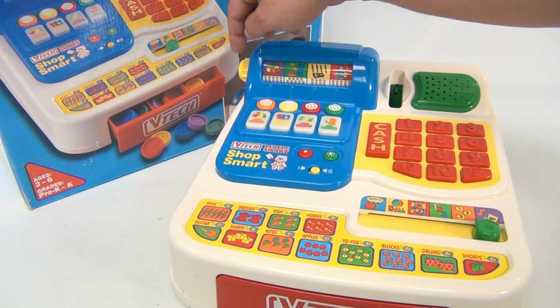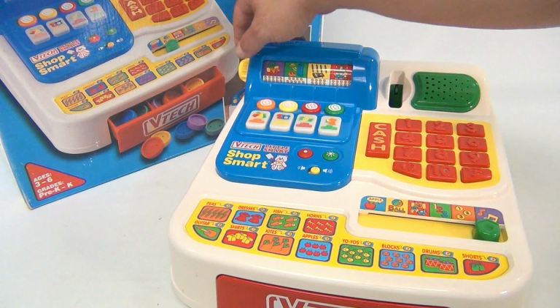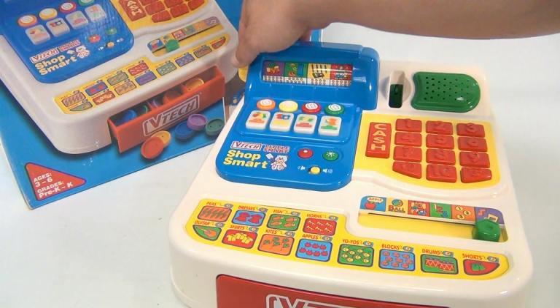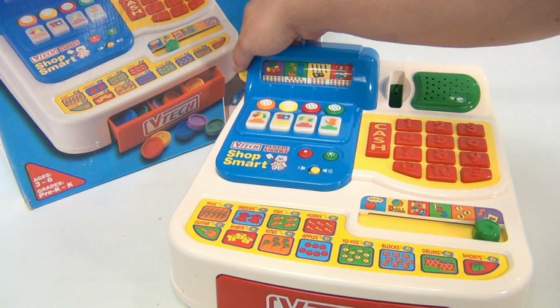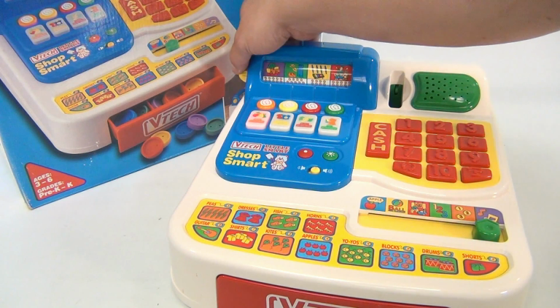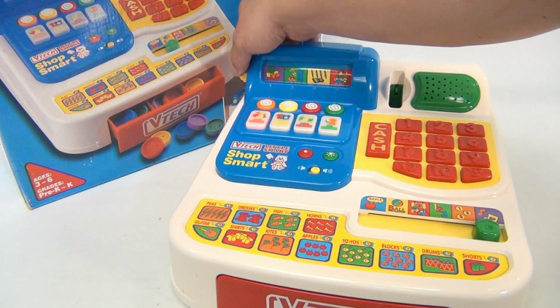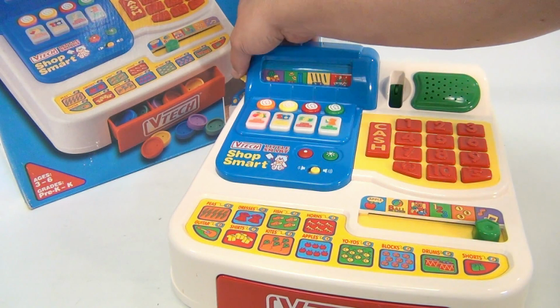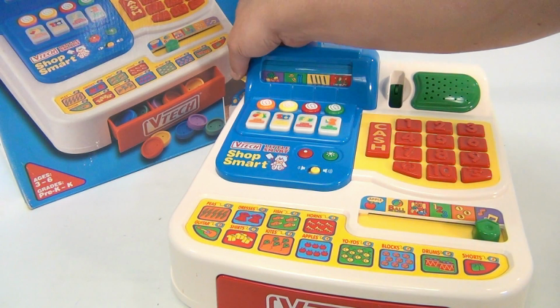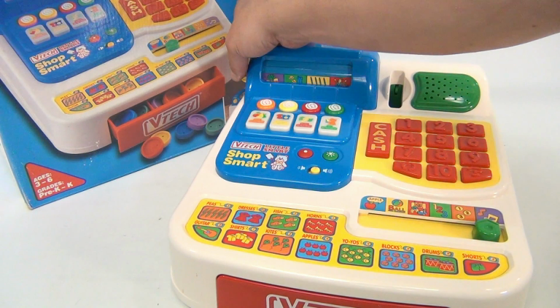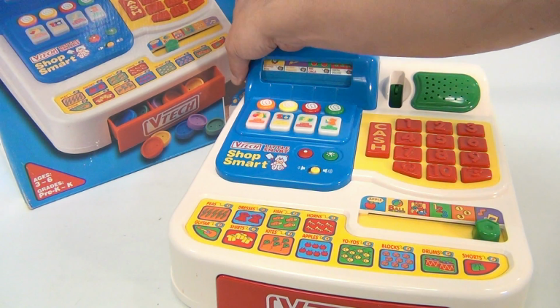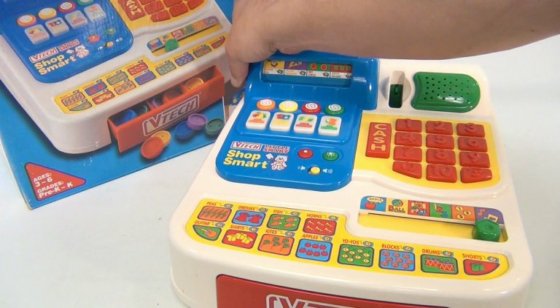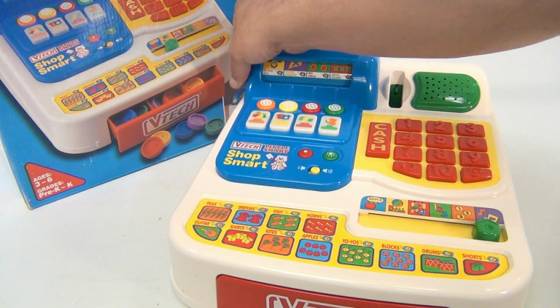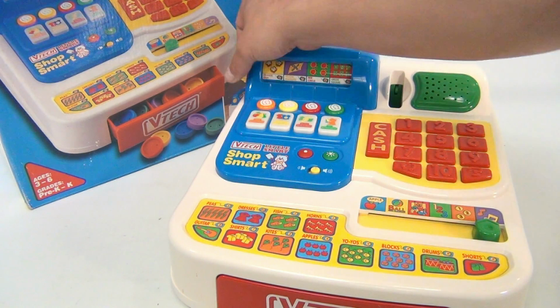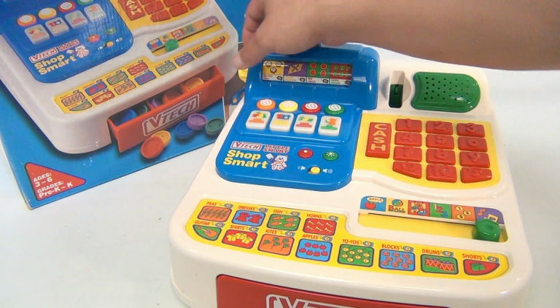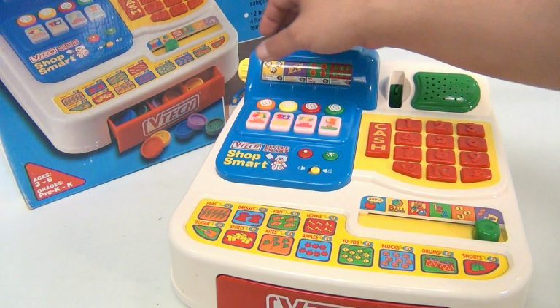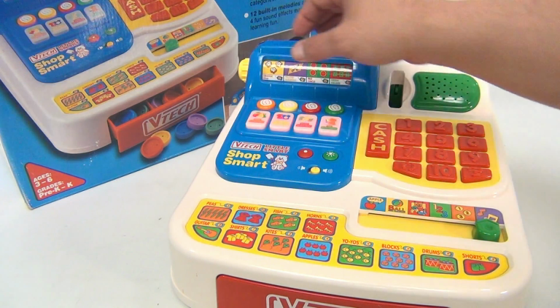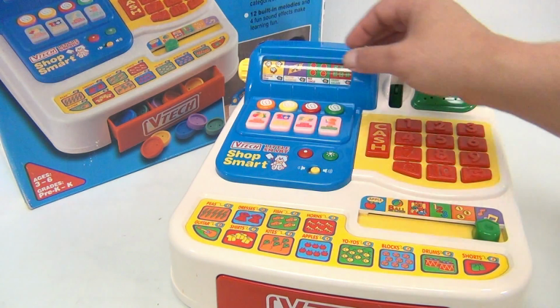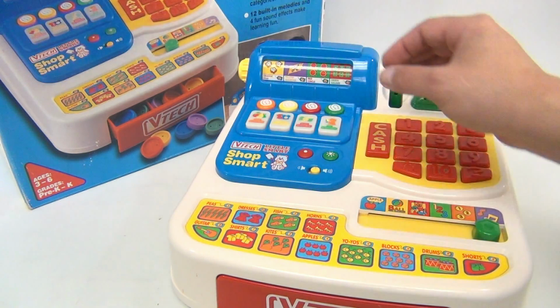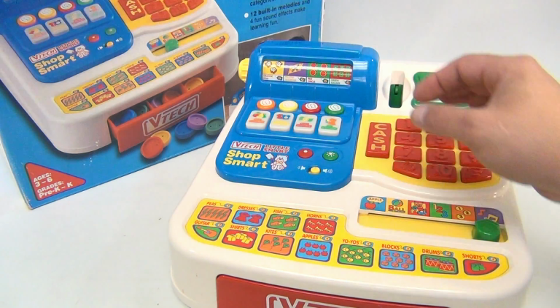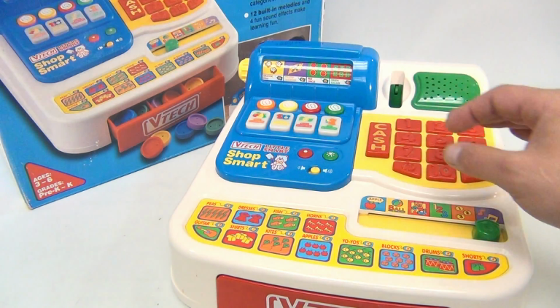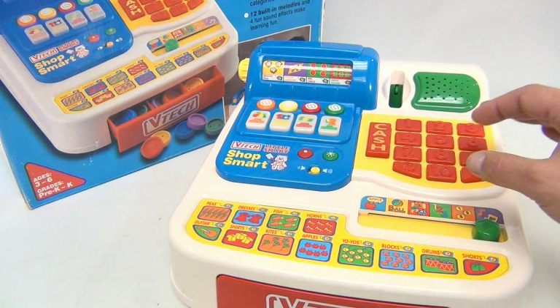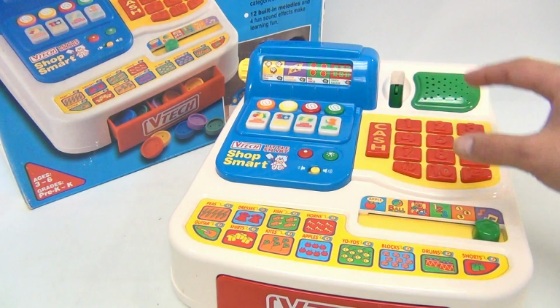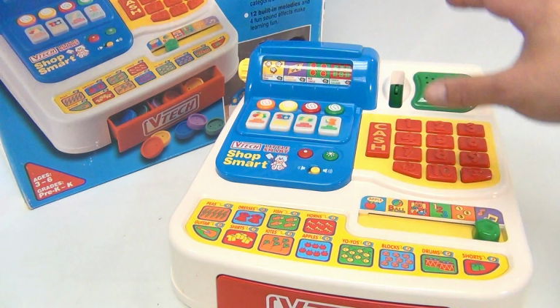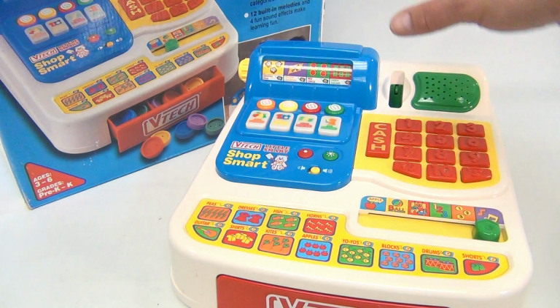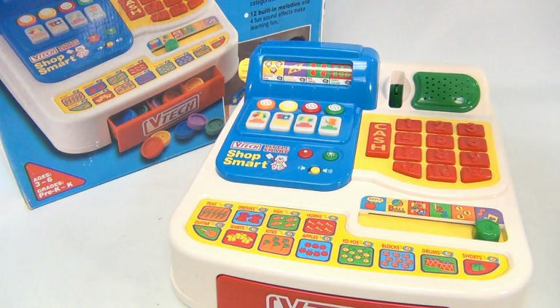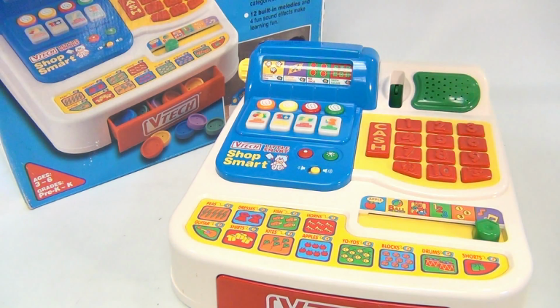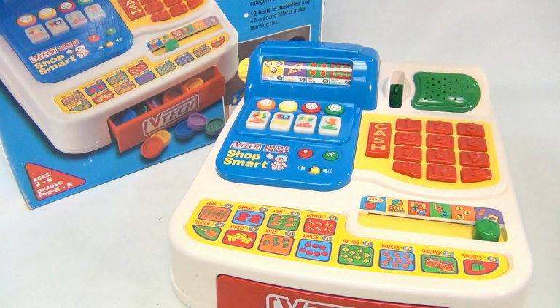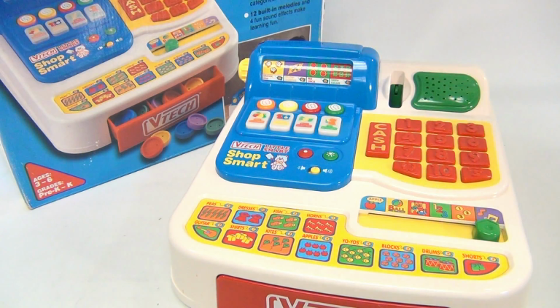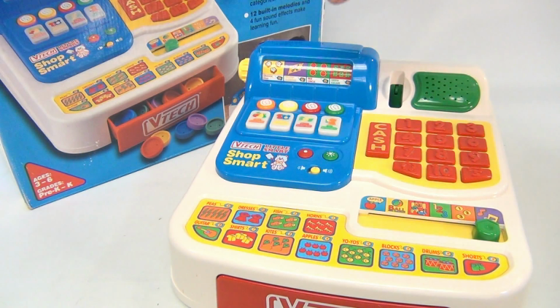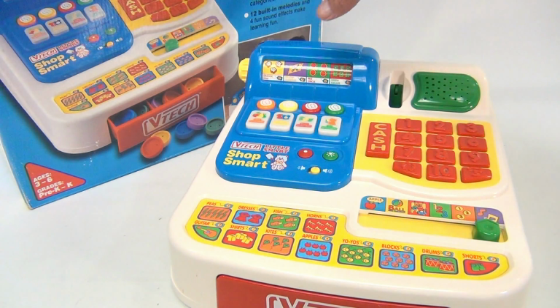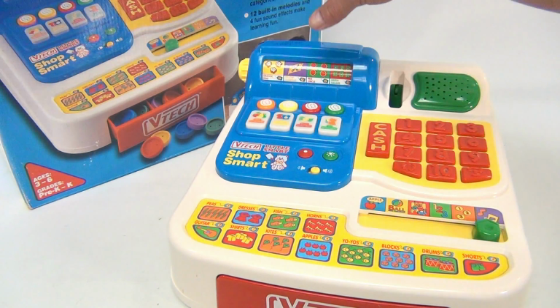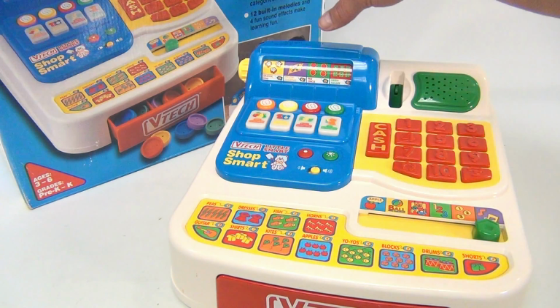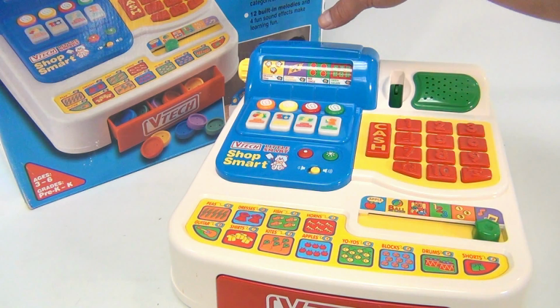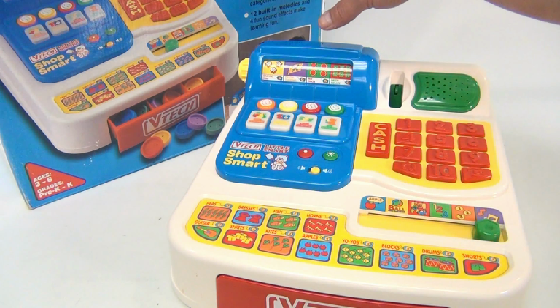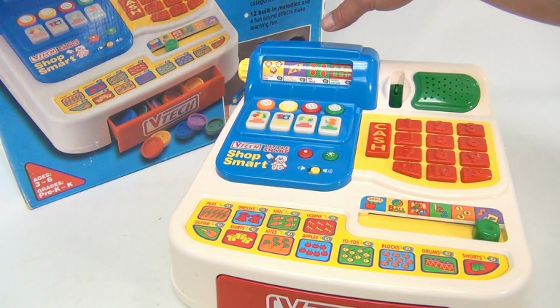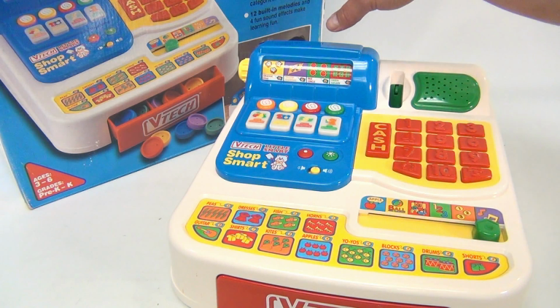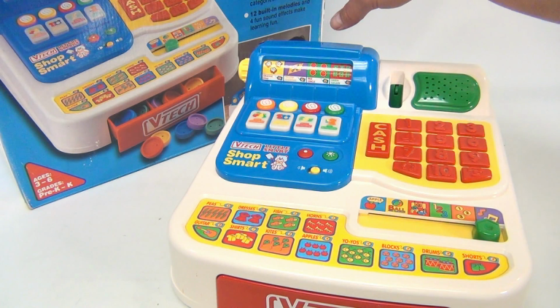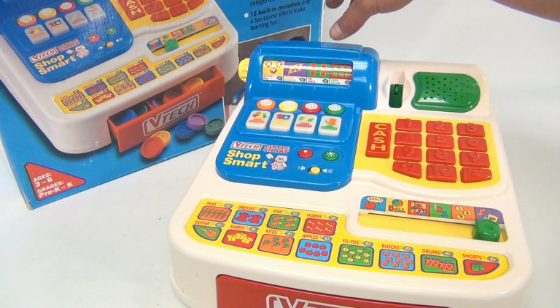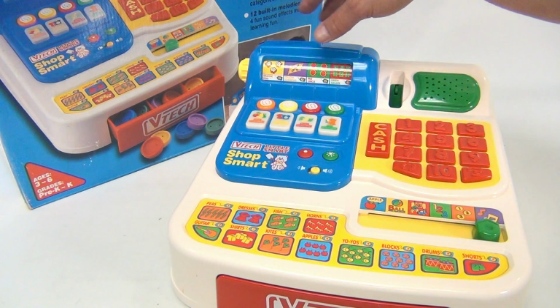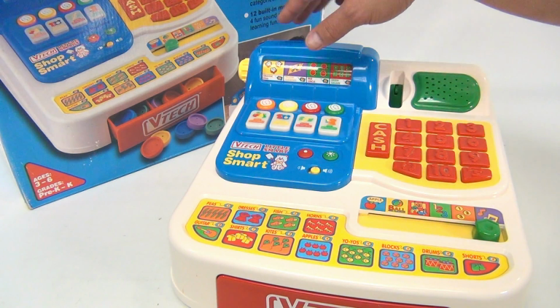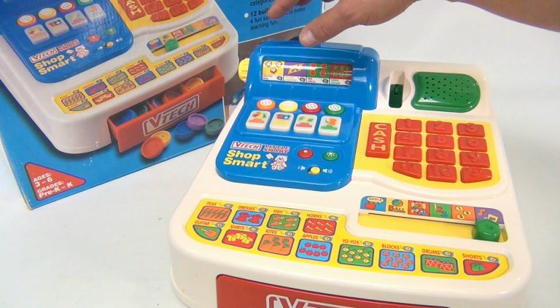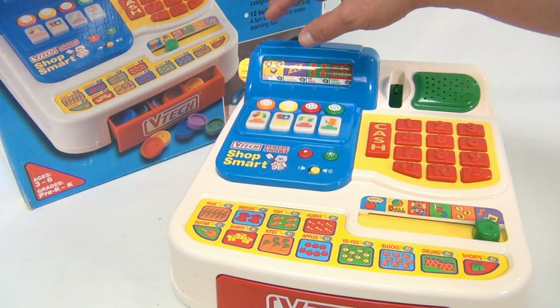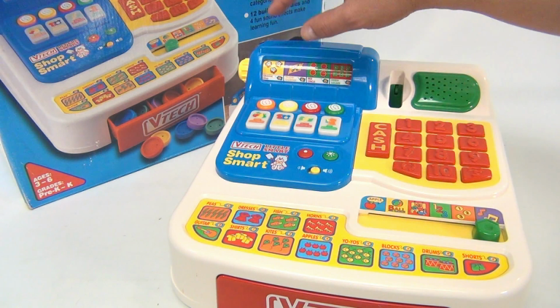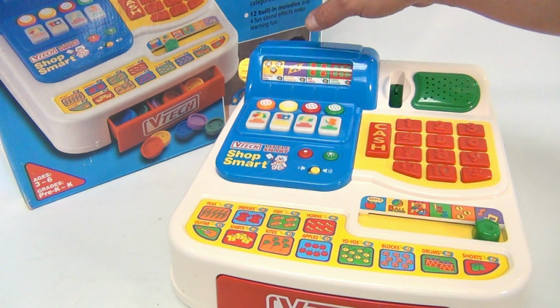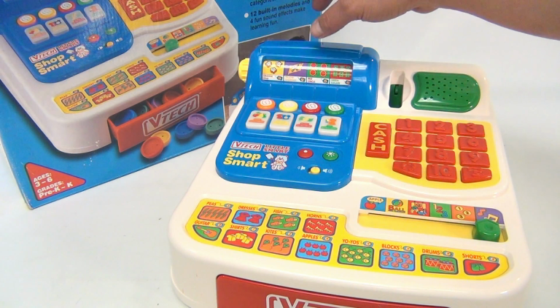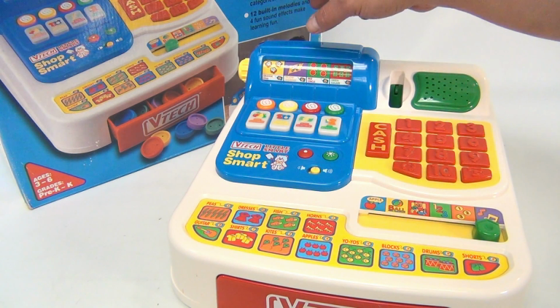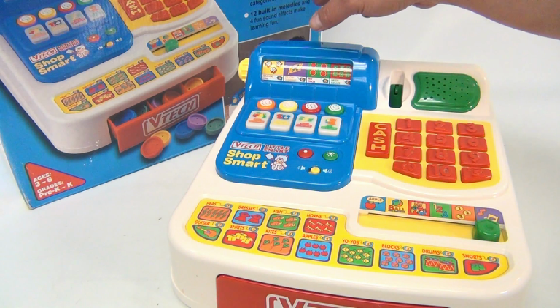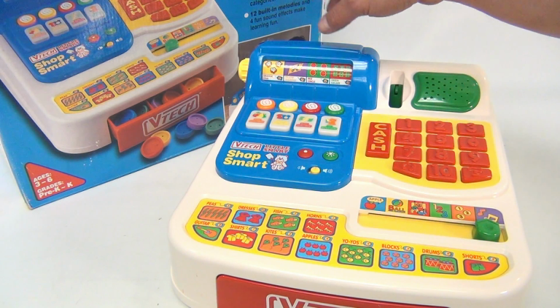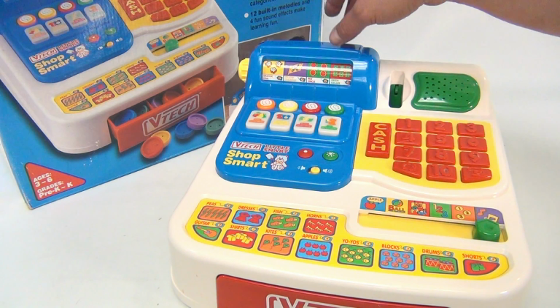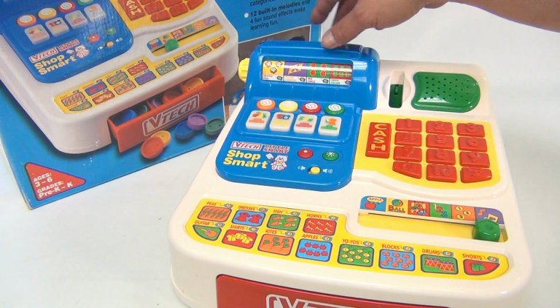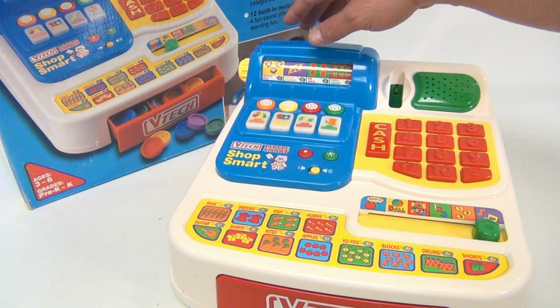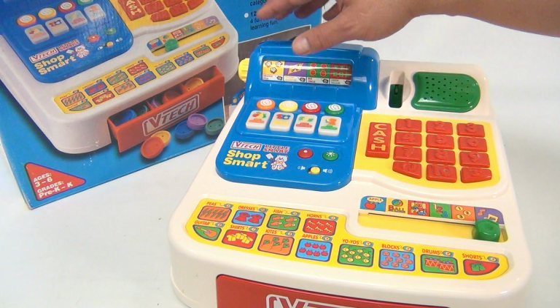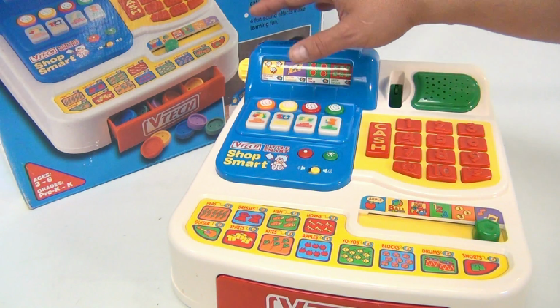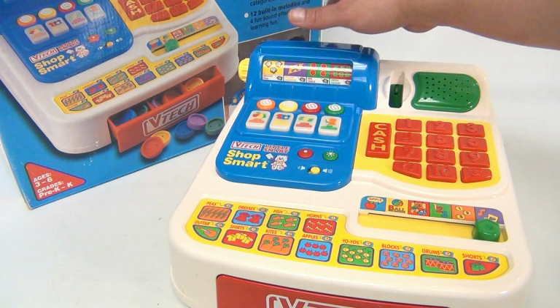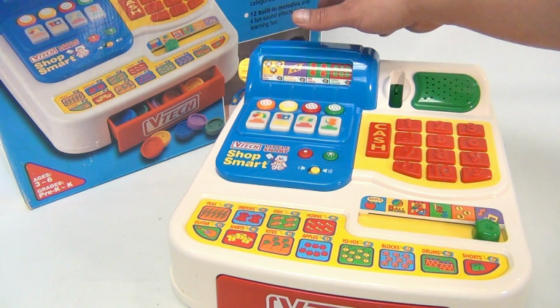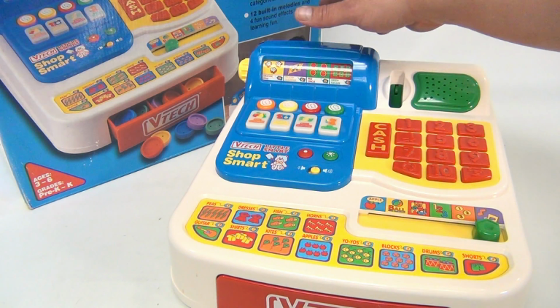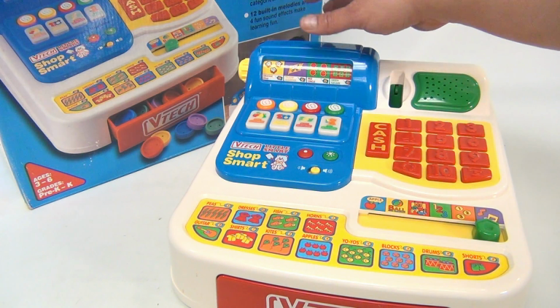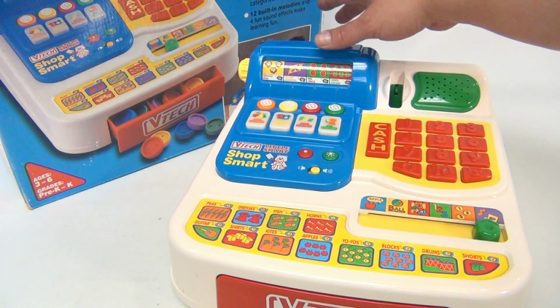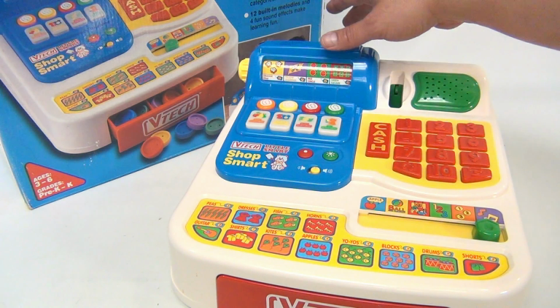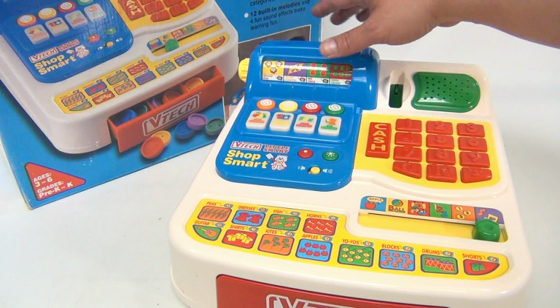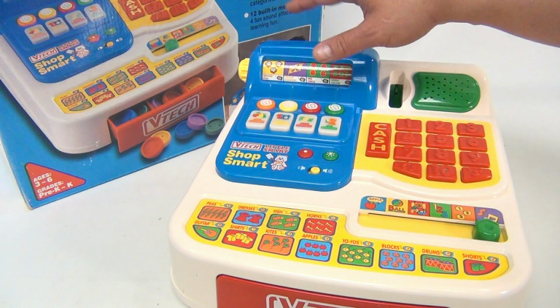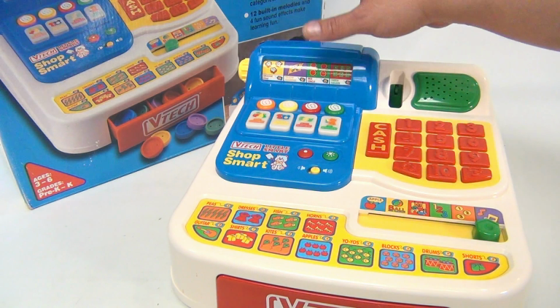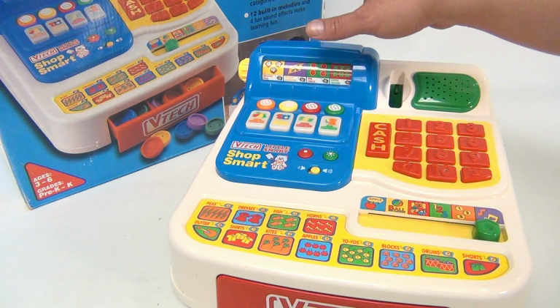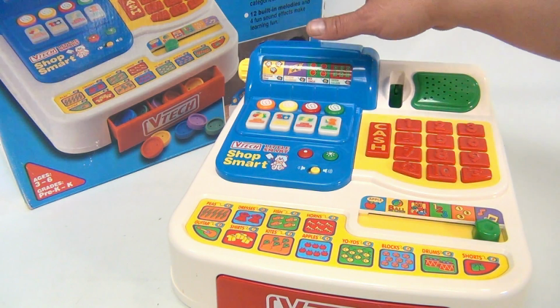So it's got six activities, twelve picture buttons, four department buttons, and twelve built-in melodies.